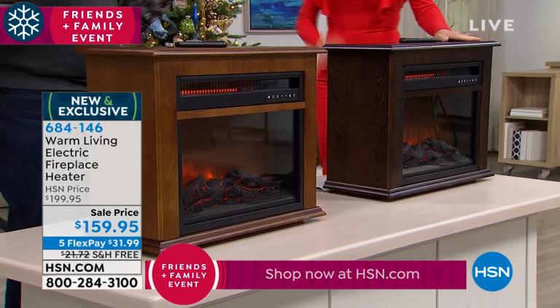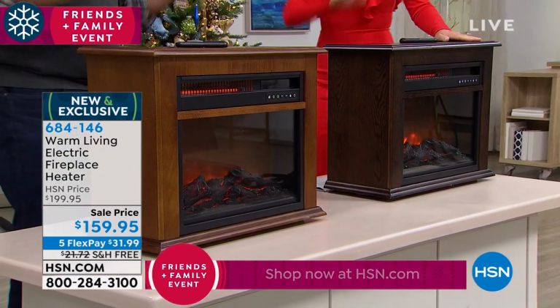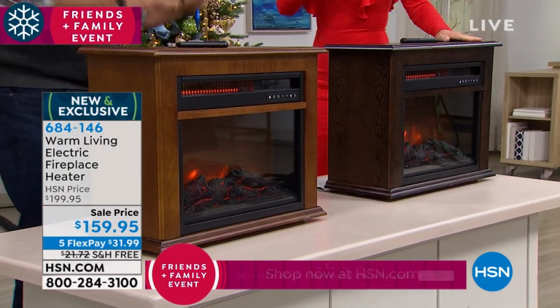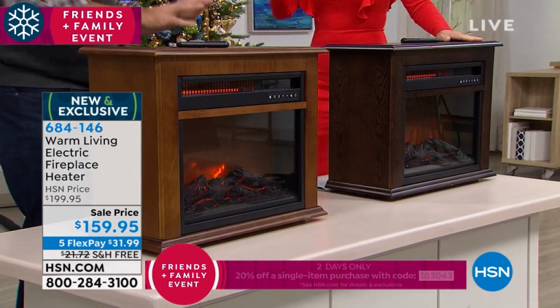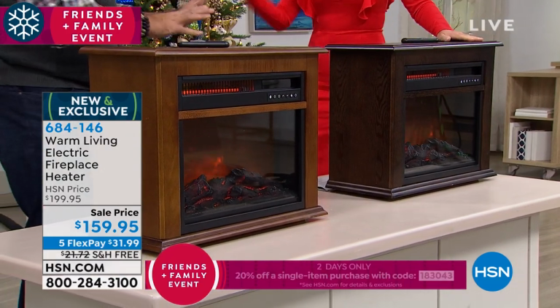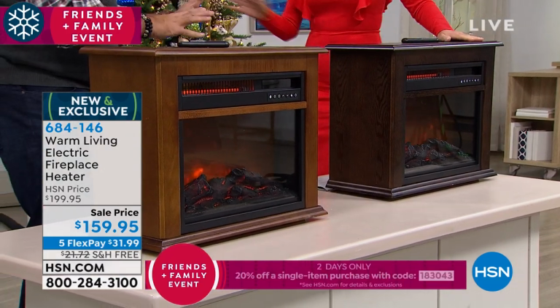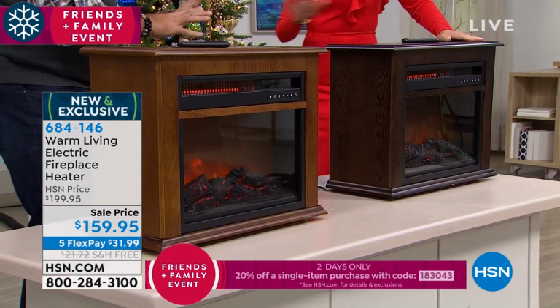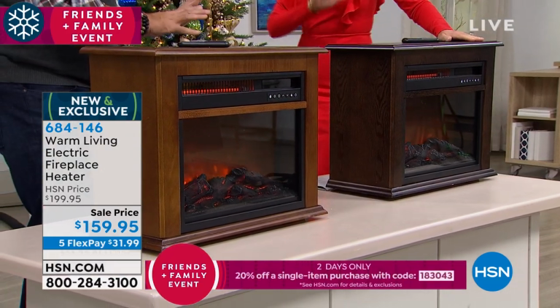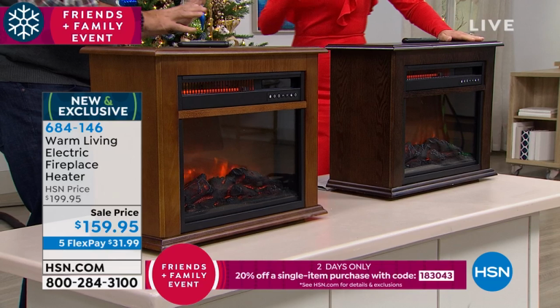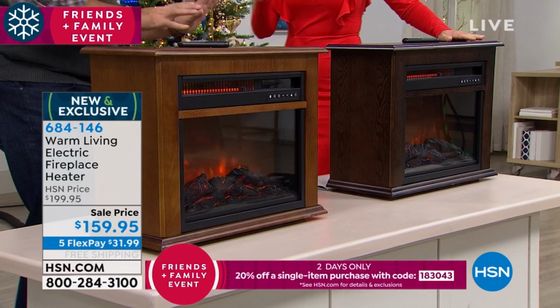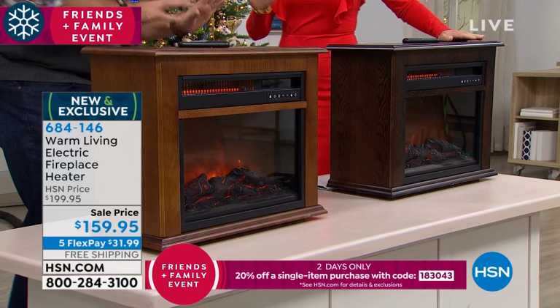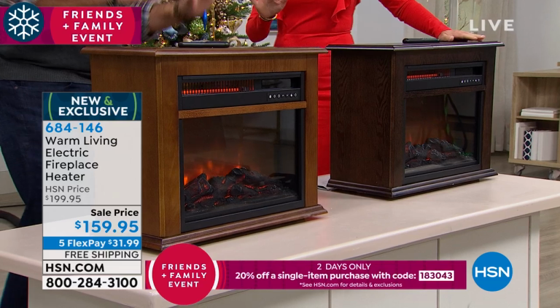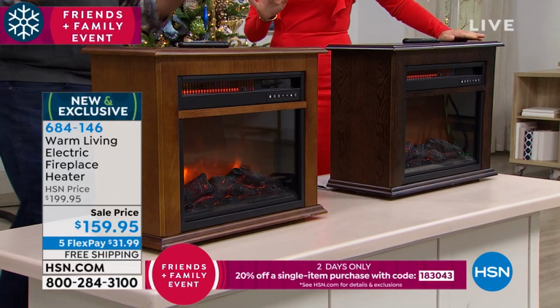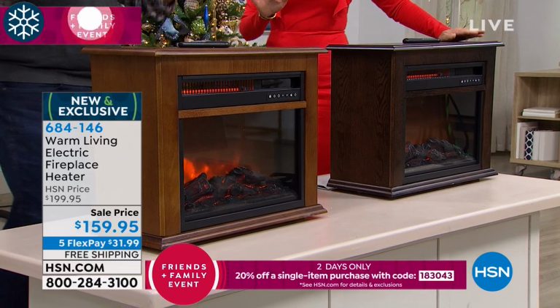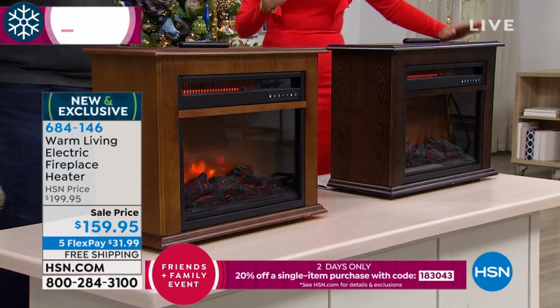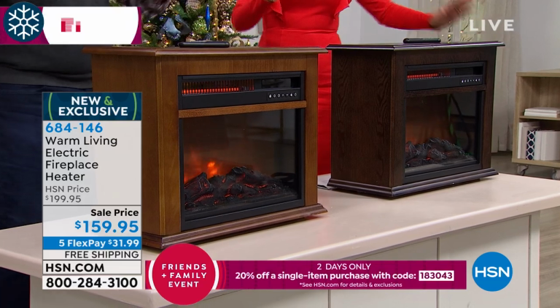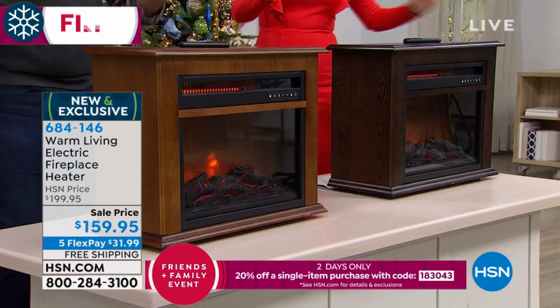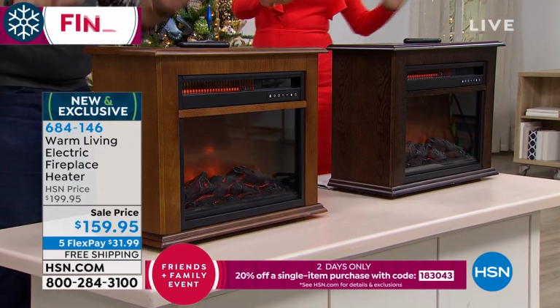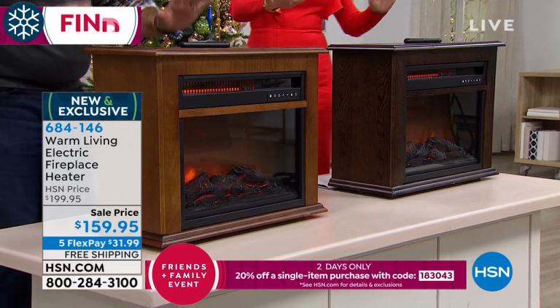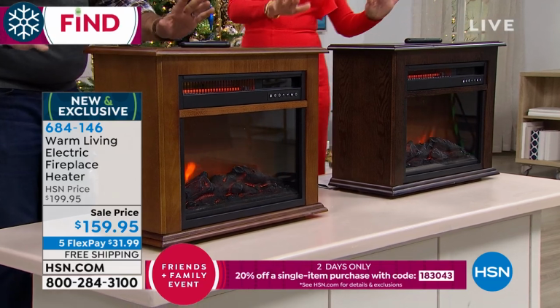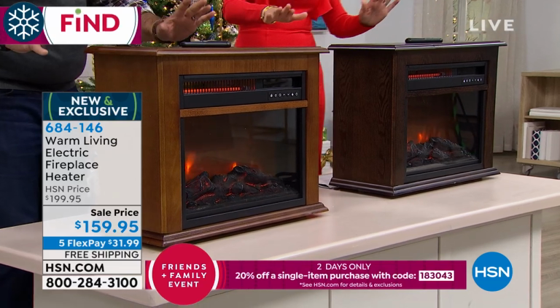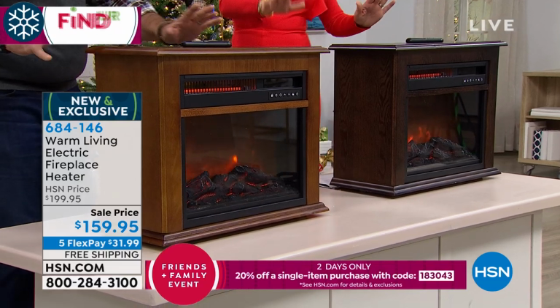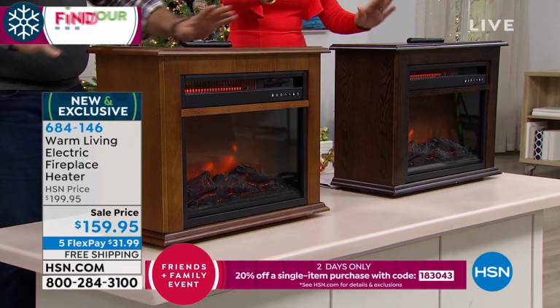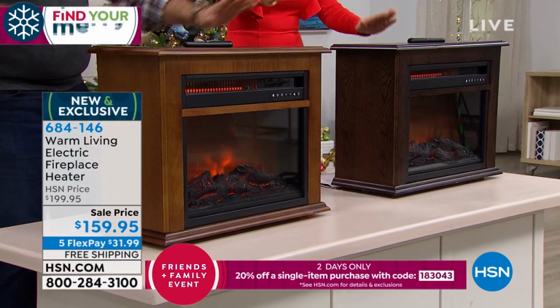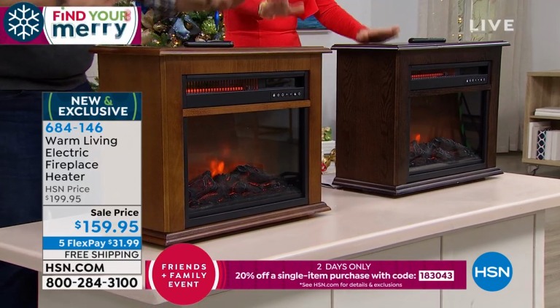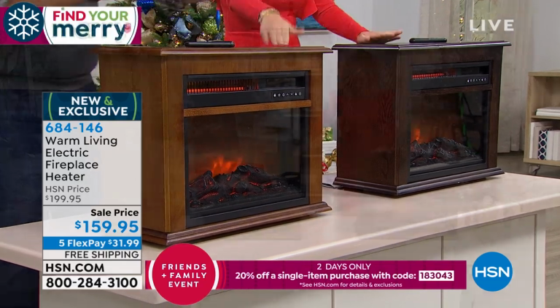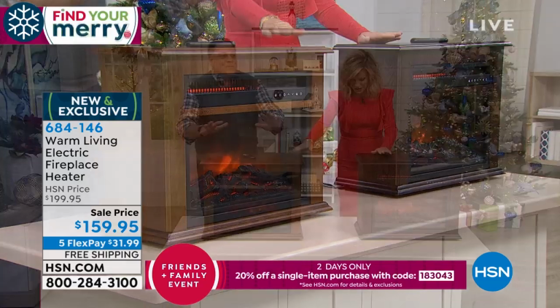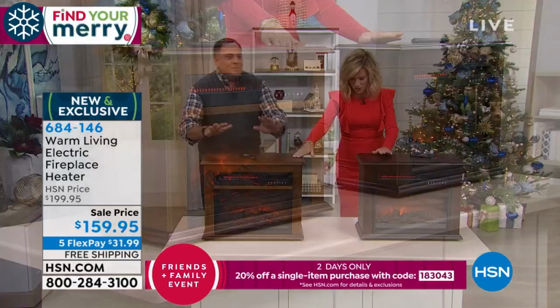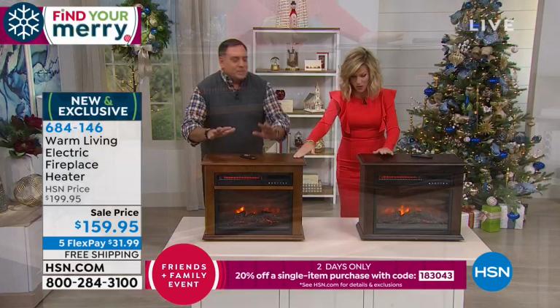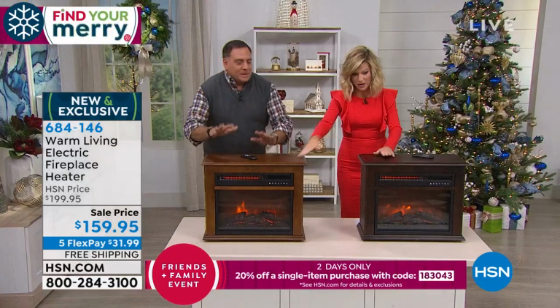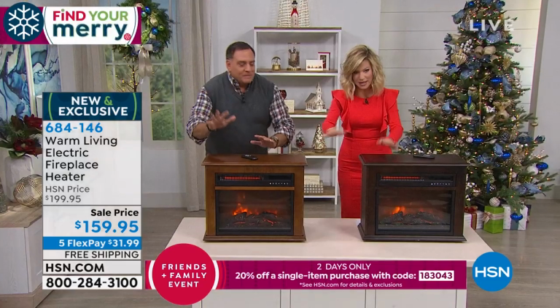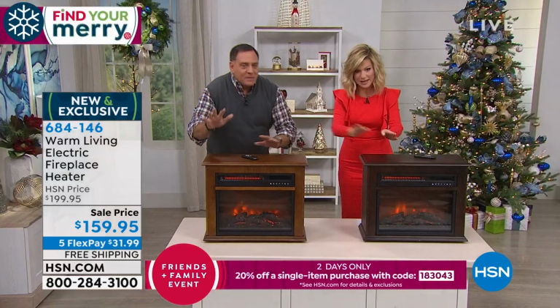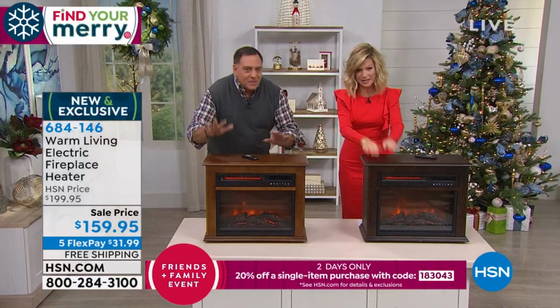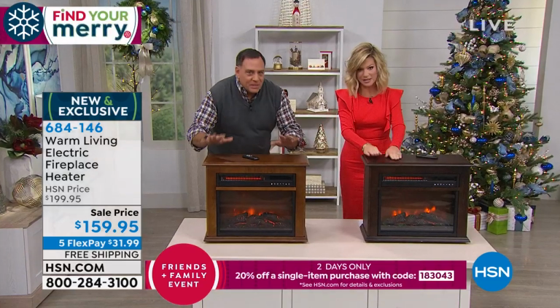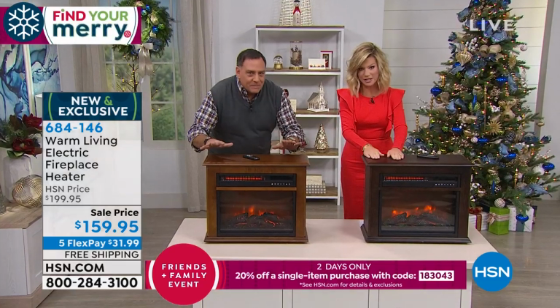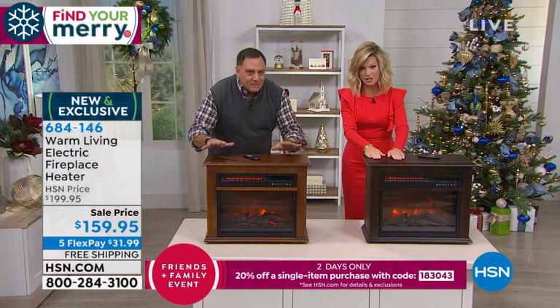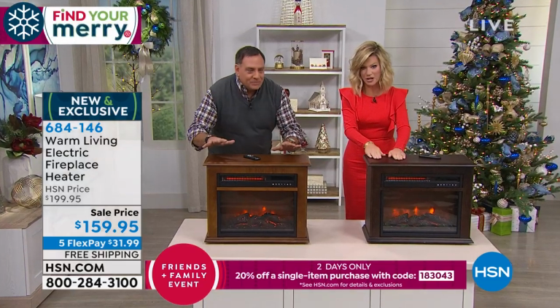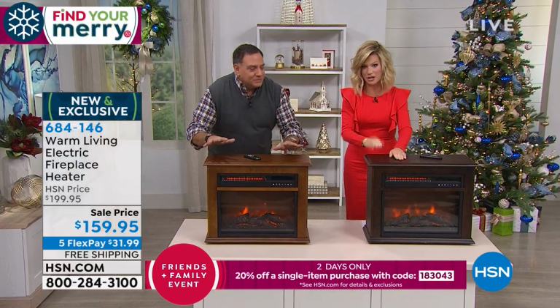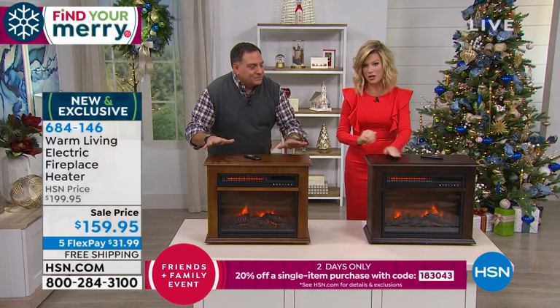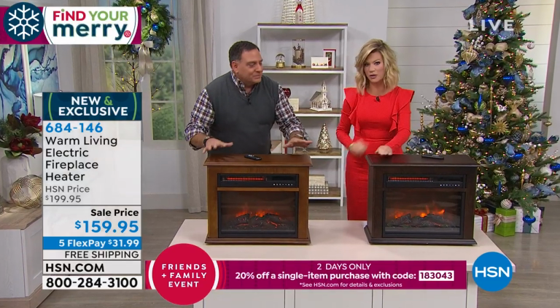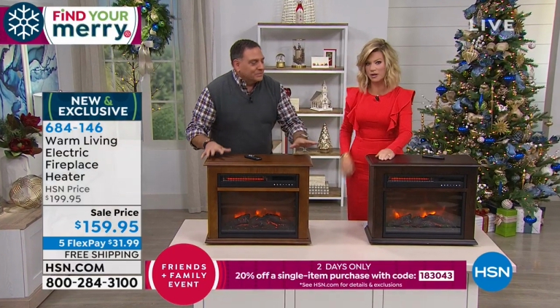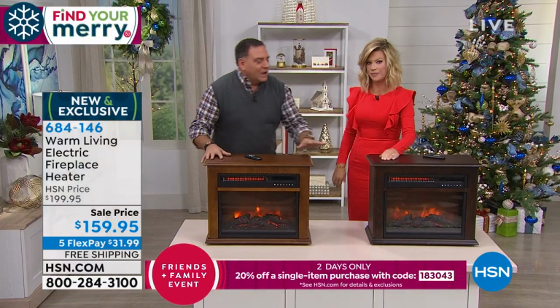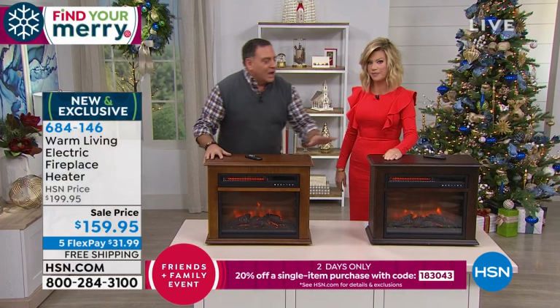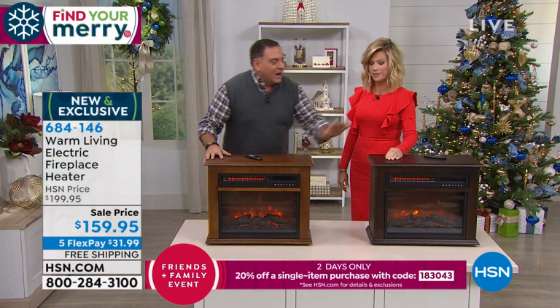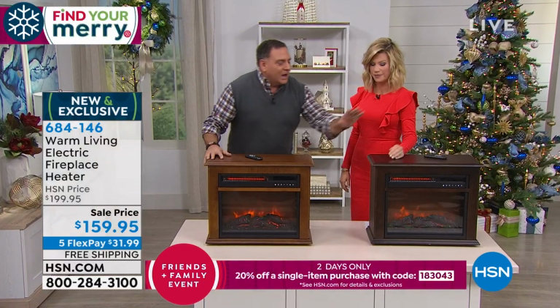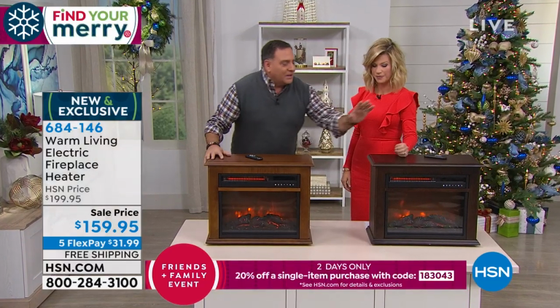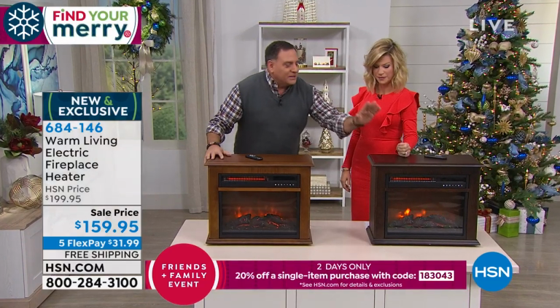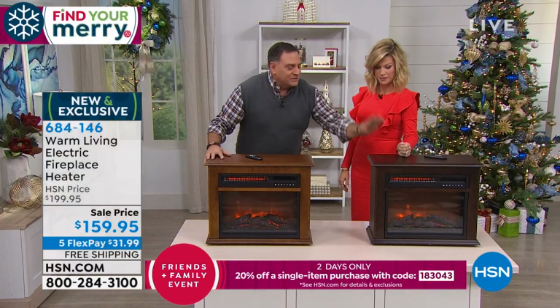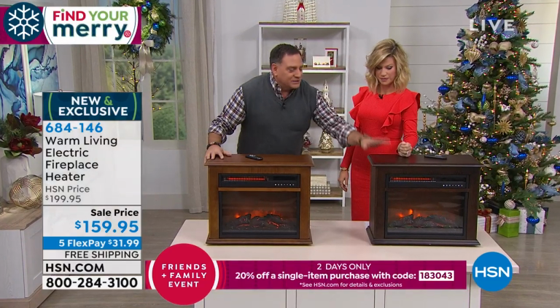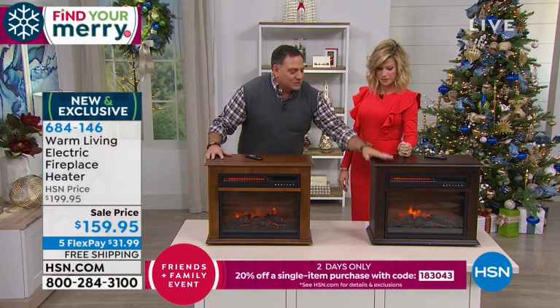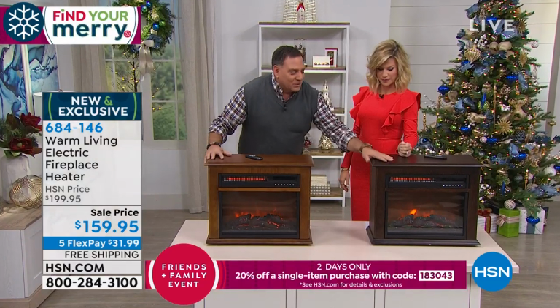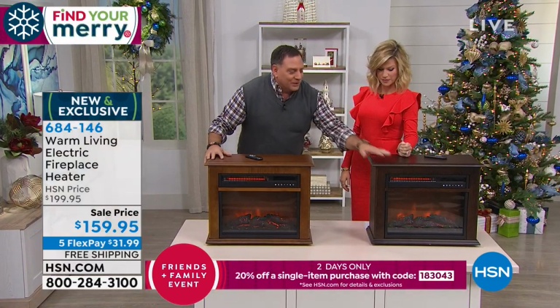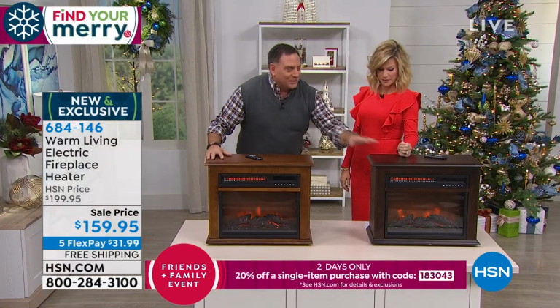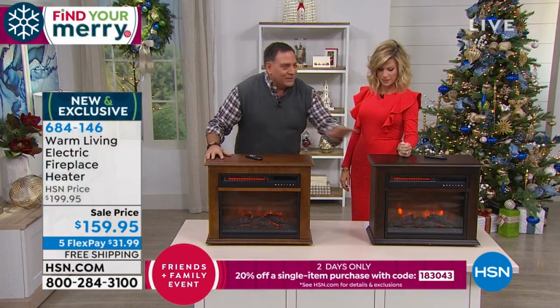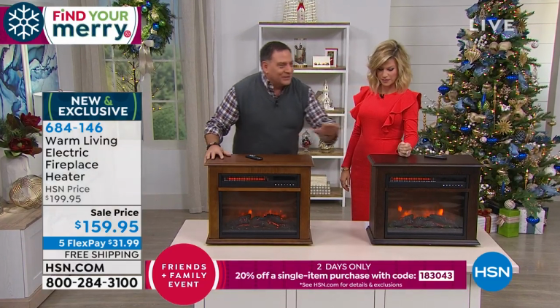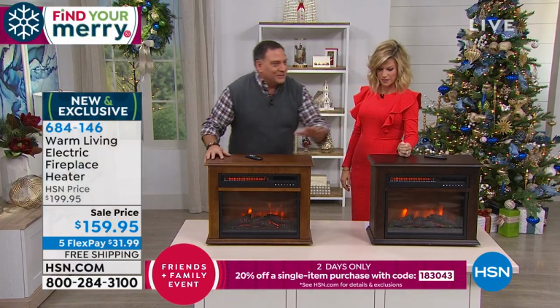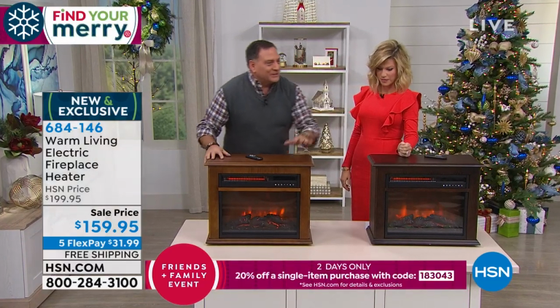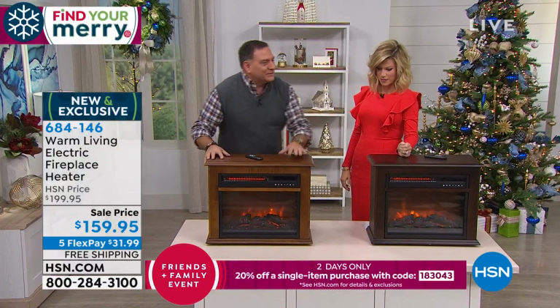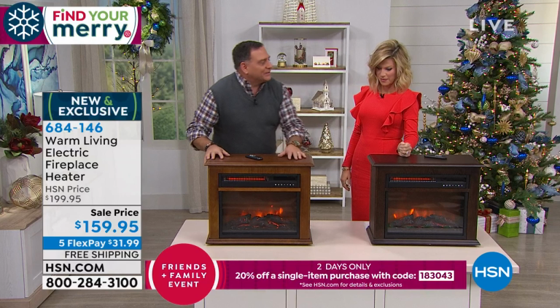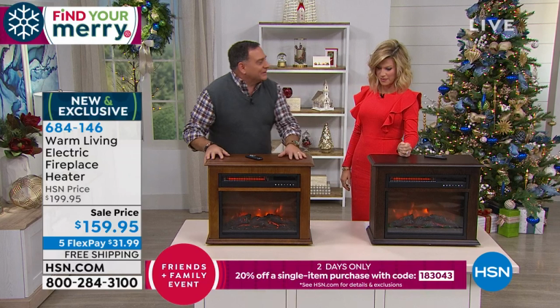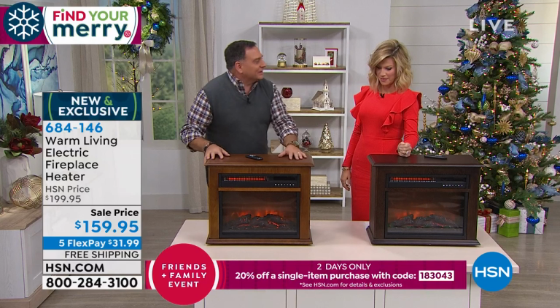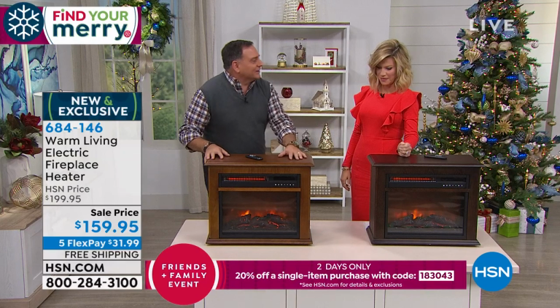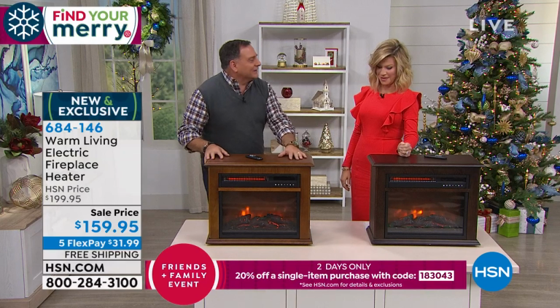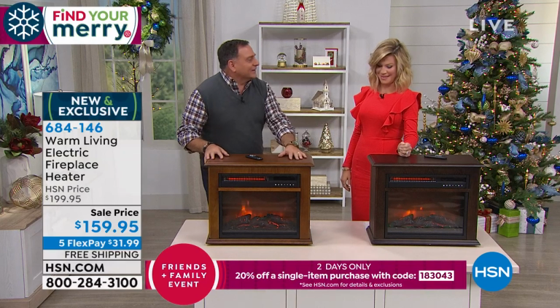This is exclusive and brand new with two options: this is the Walnut, and this is the Dark Oak.